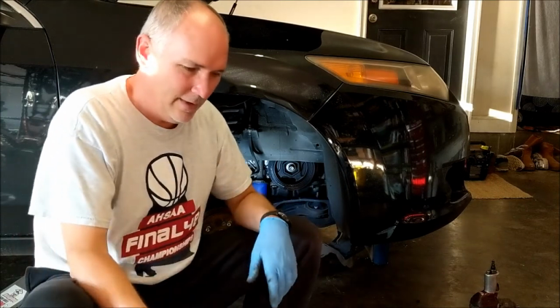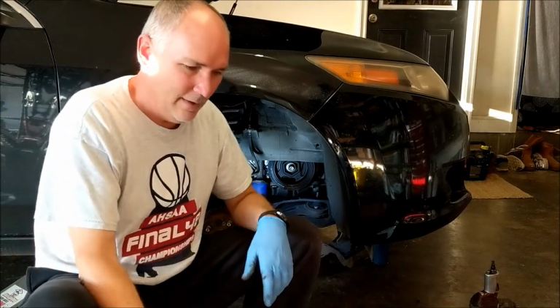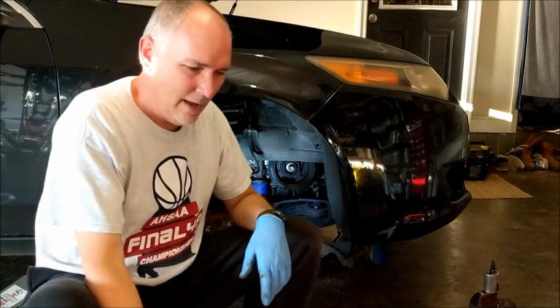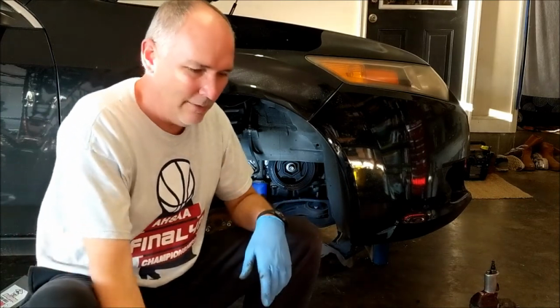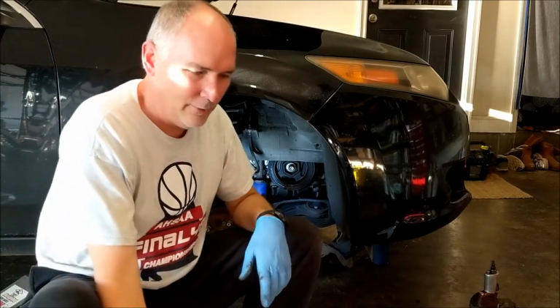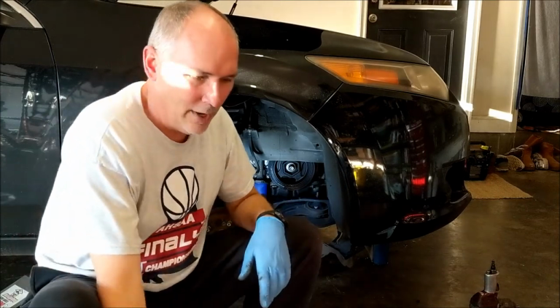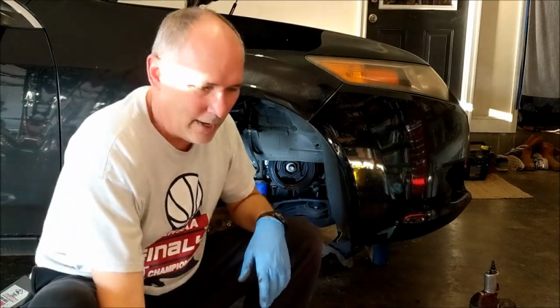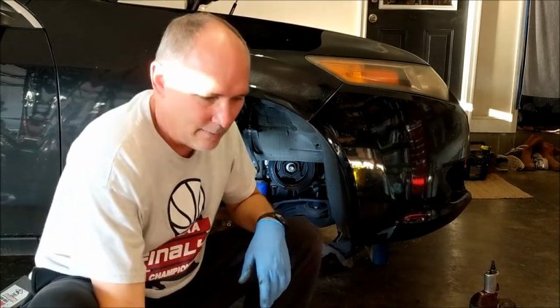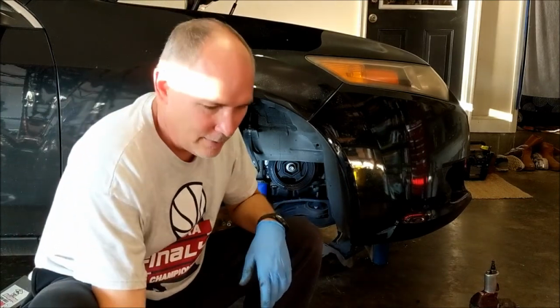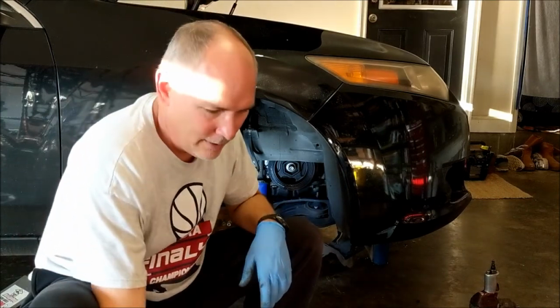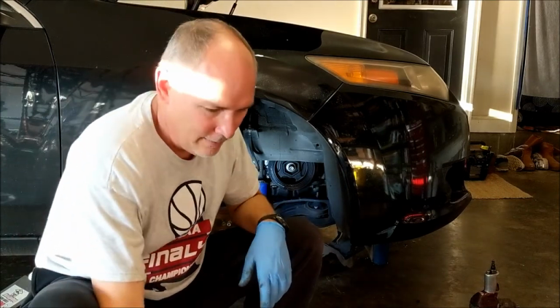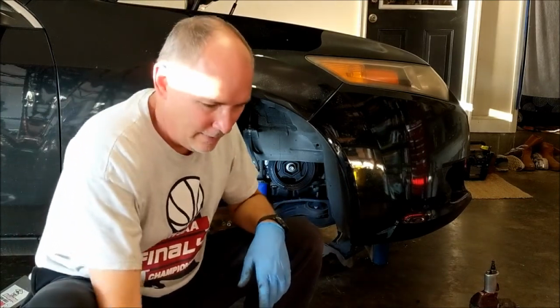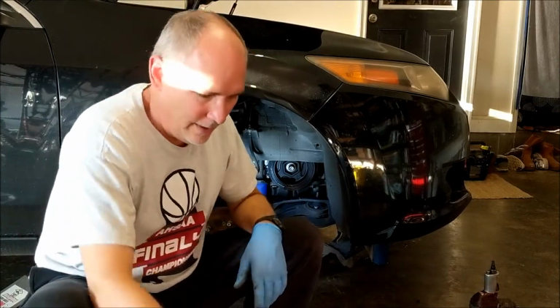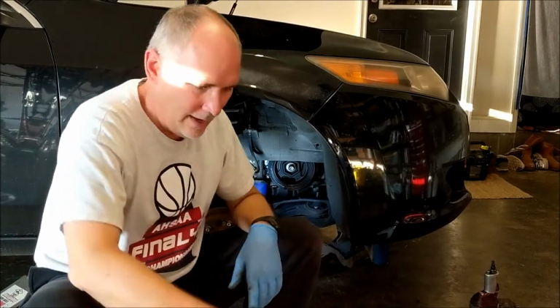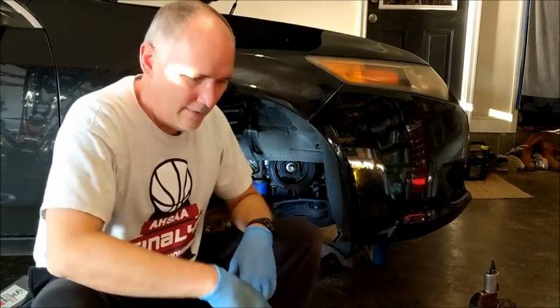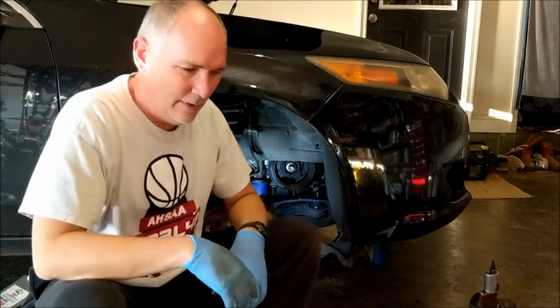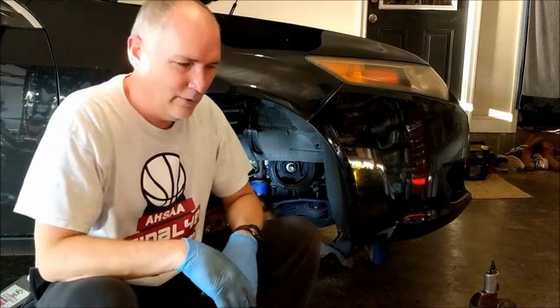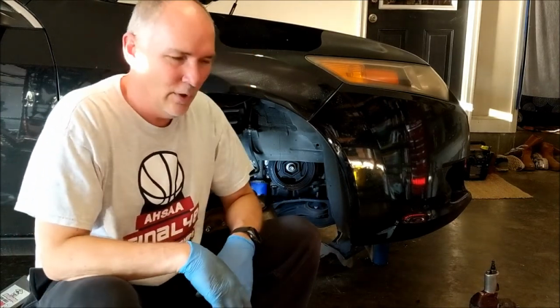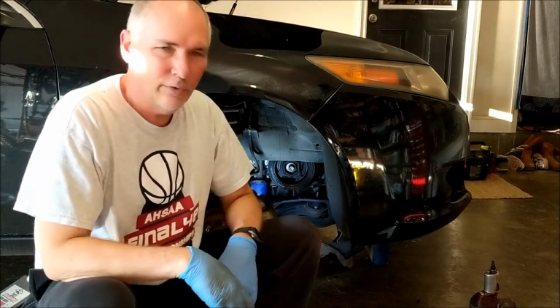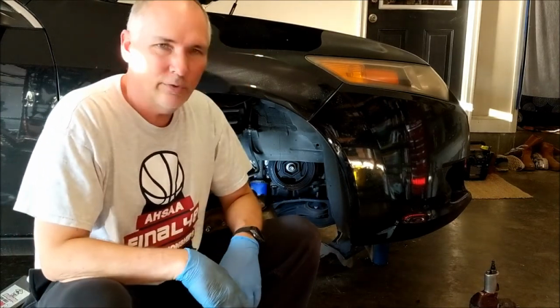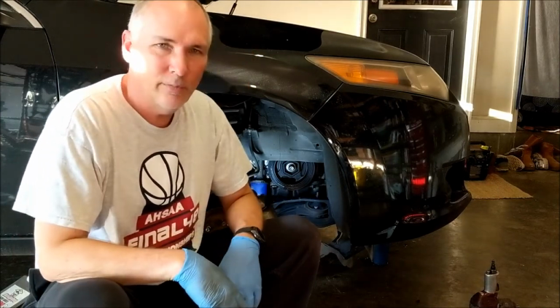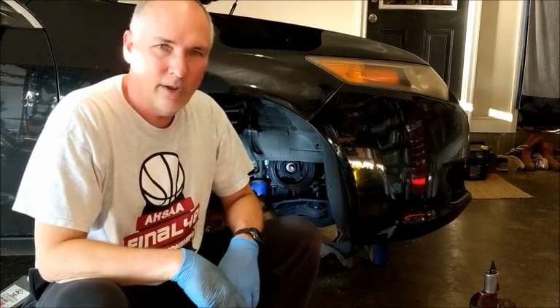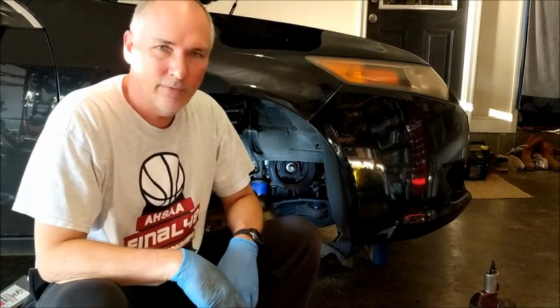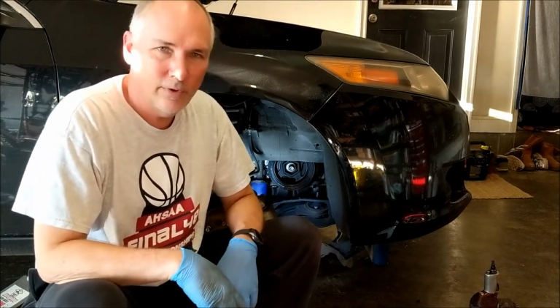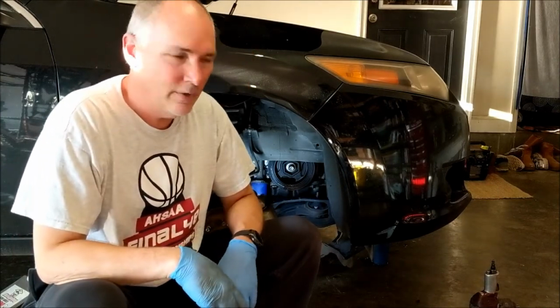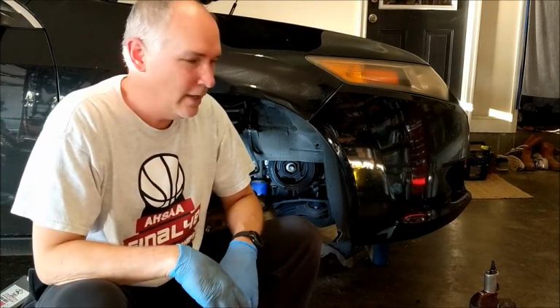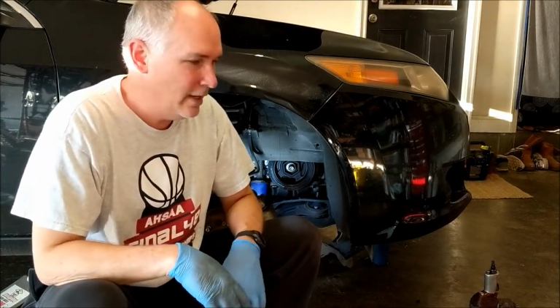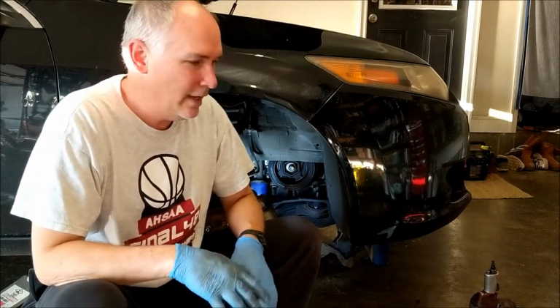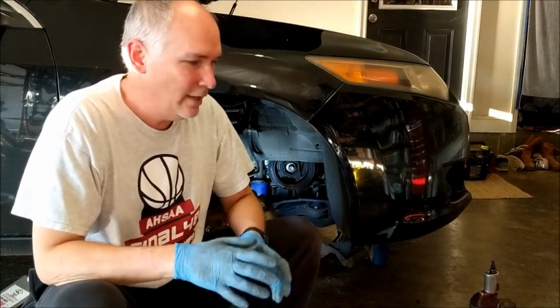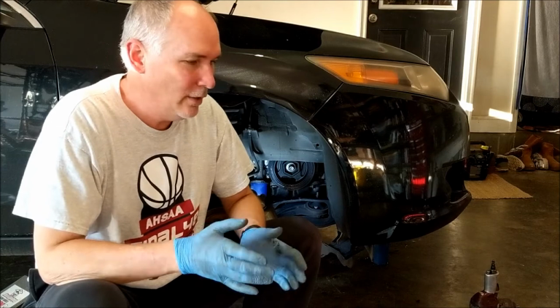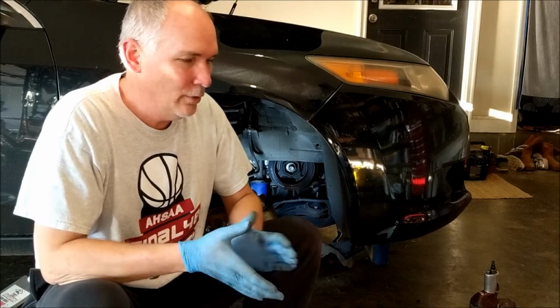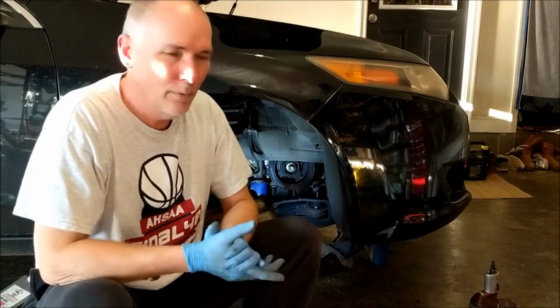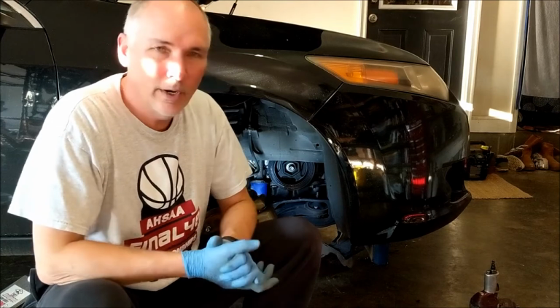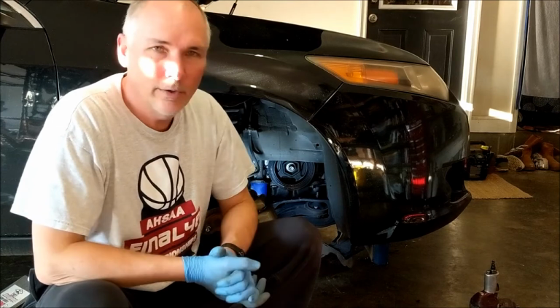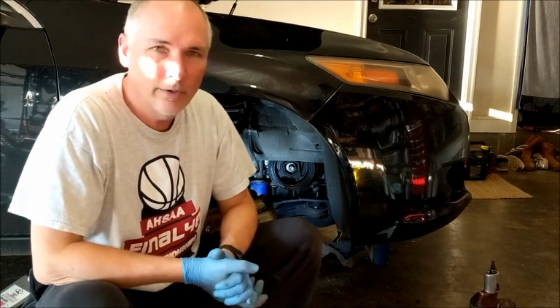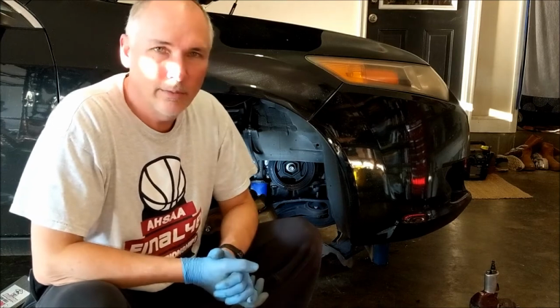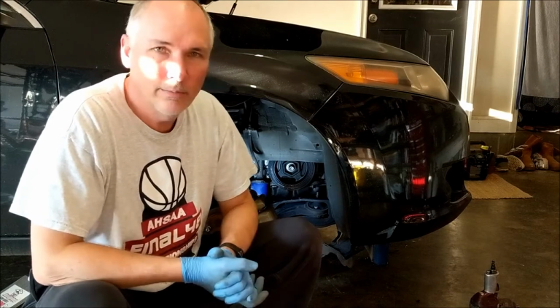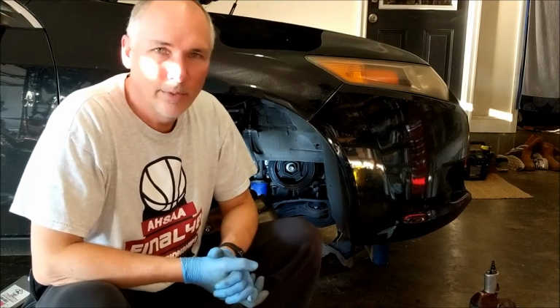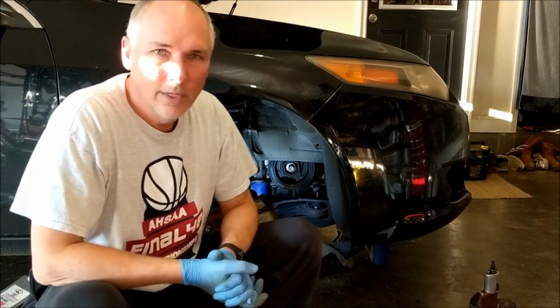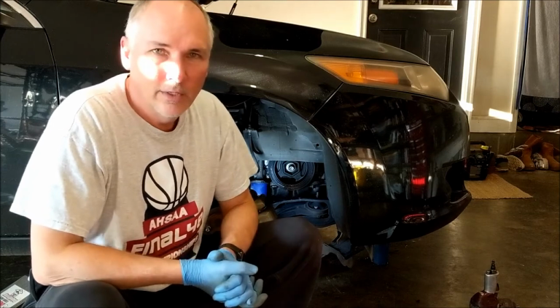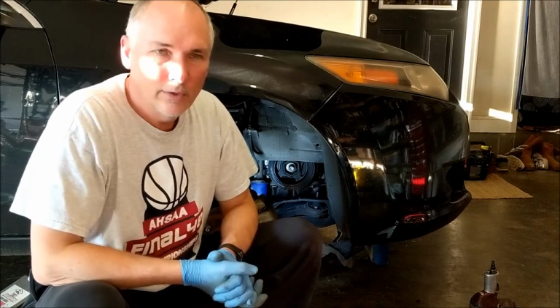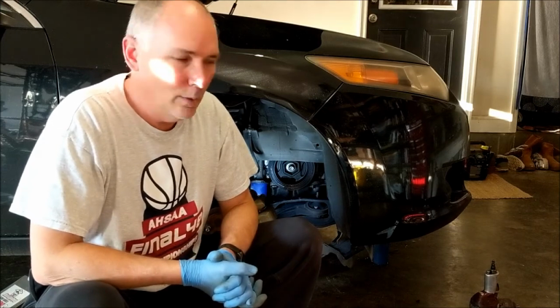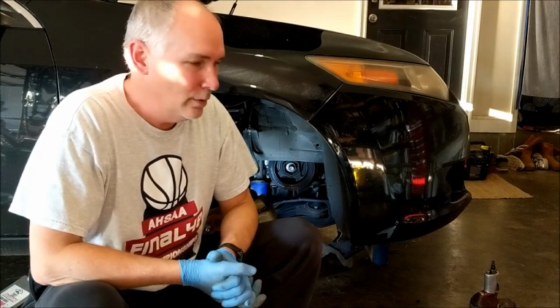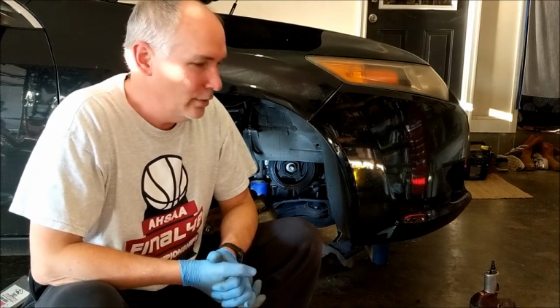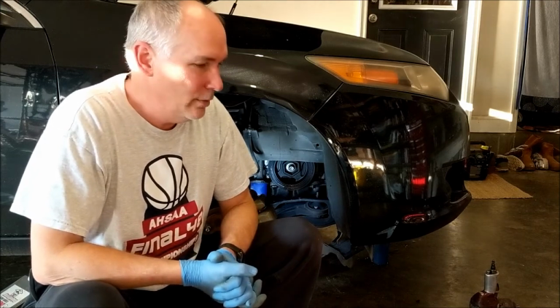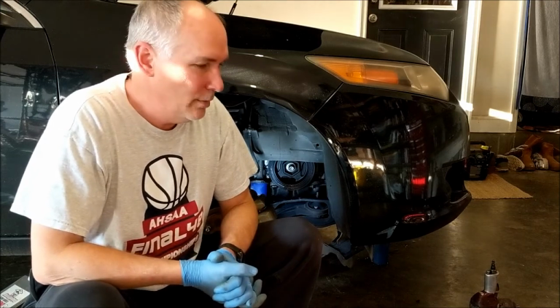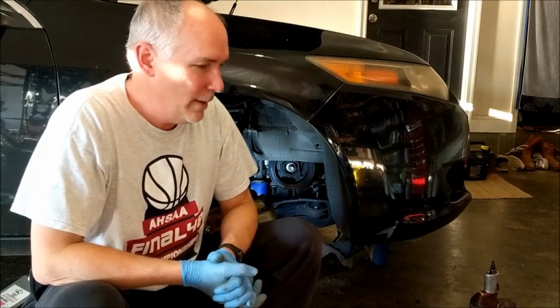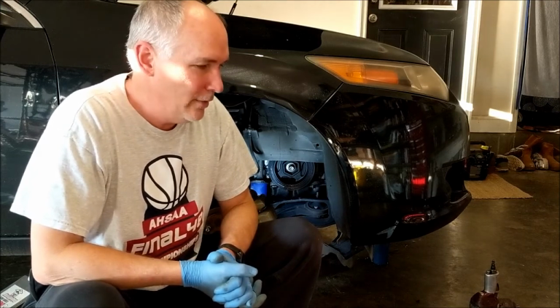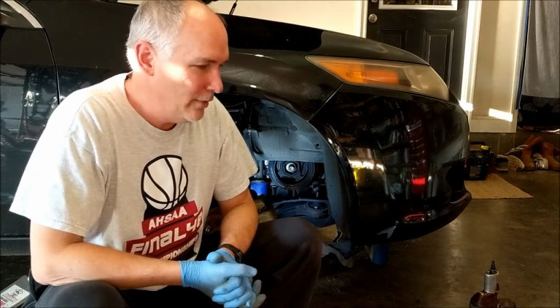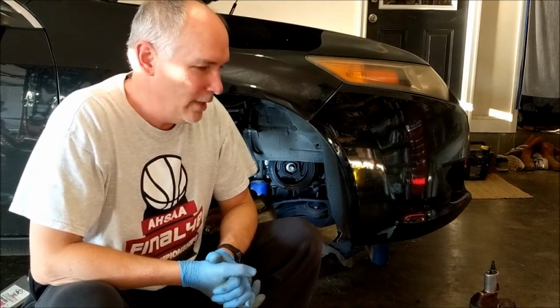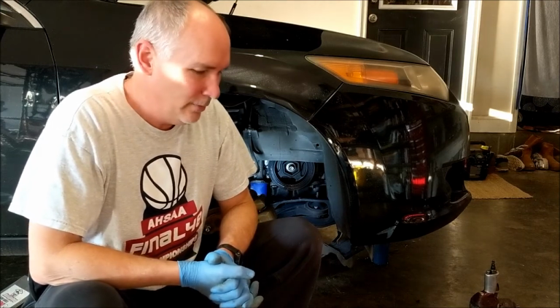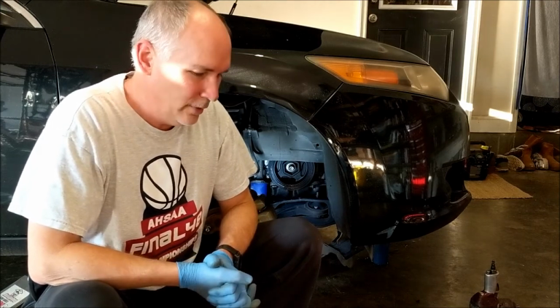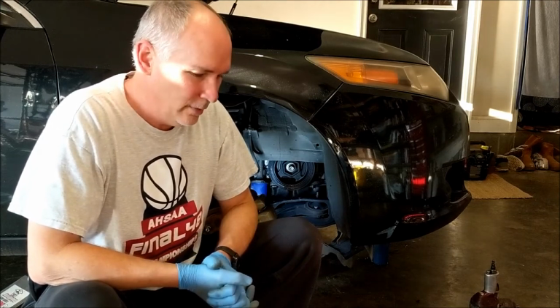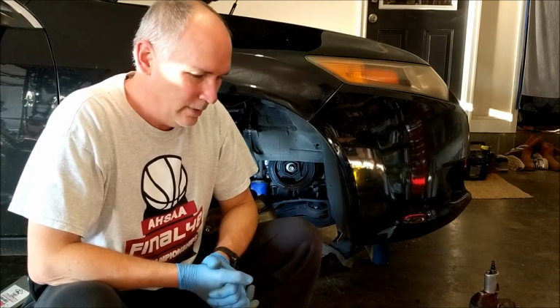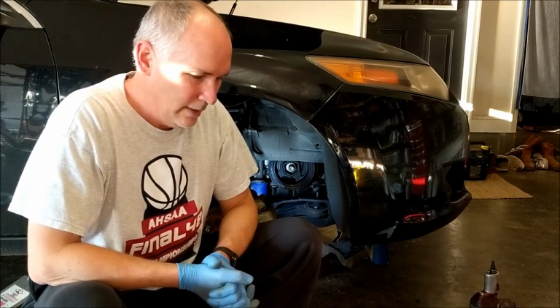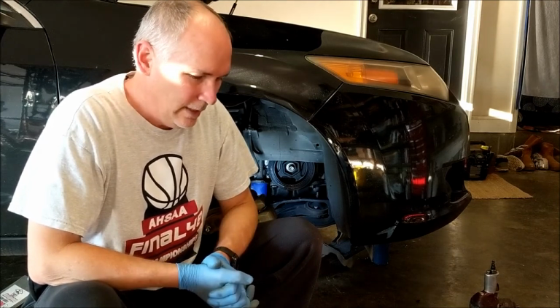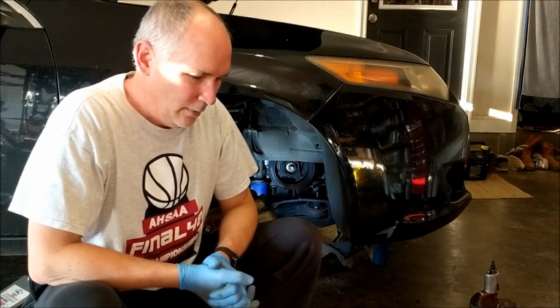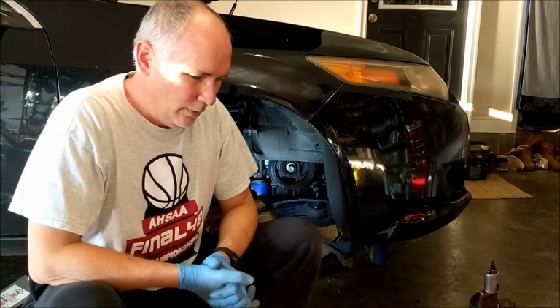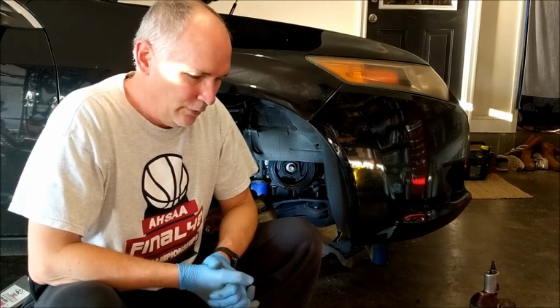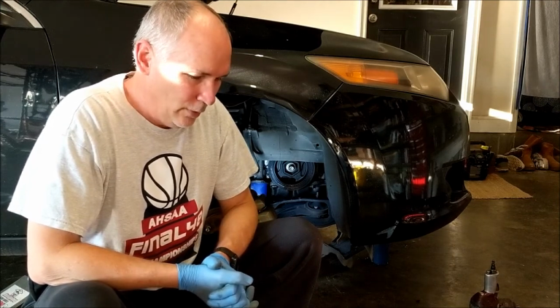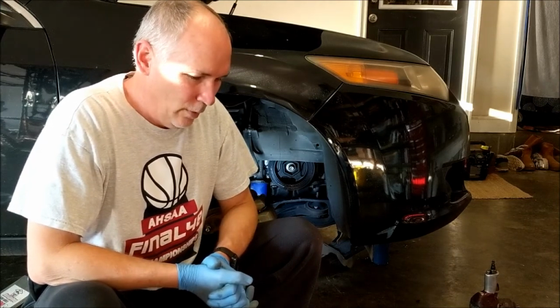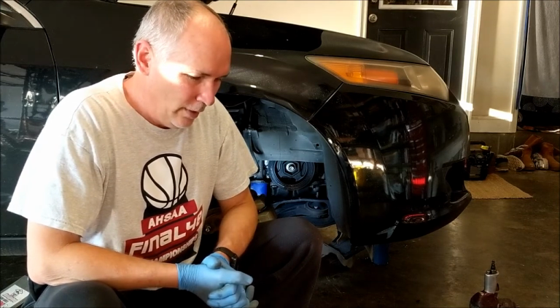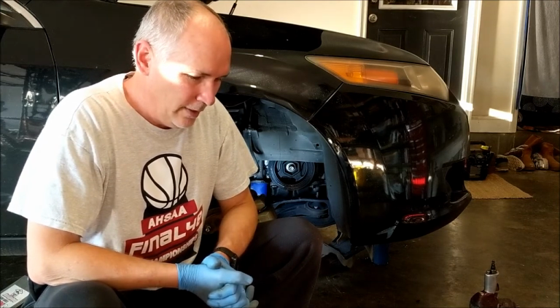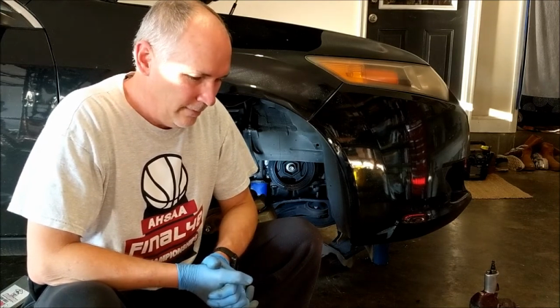I haven't exhausted my efforts yet. I haven't called to come tow it to the repair shop. So we're still working.